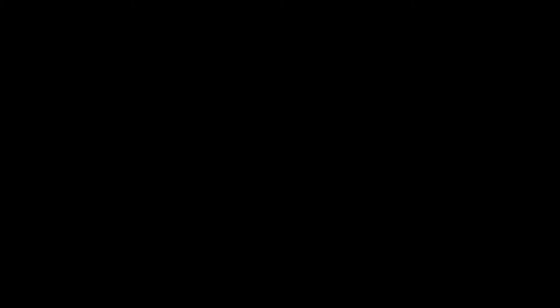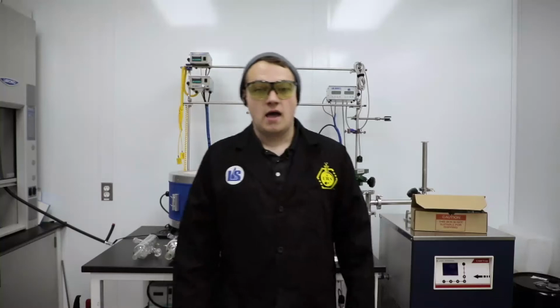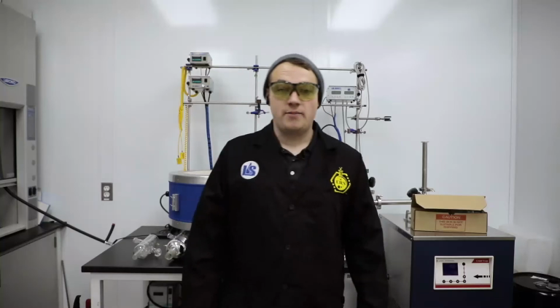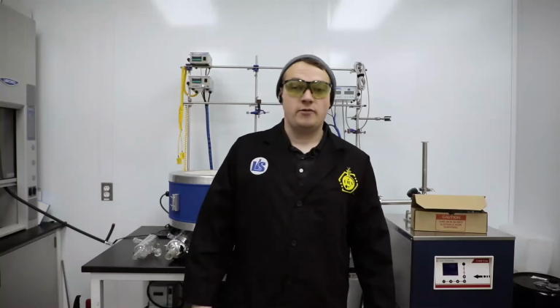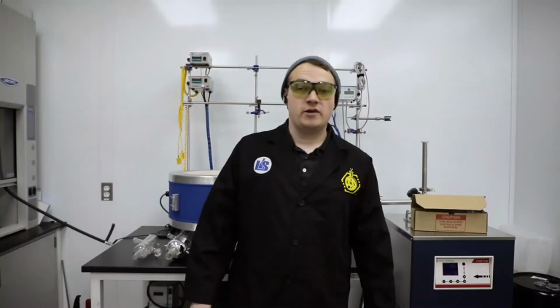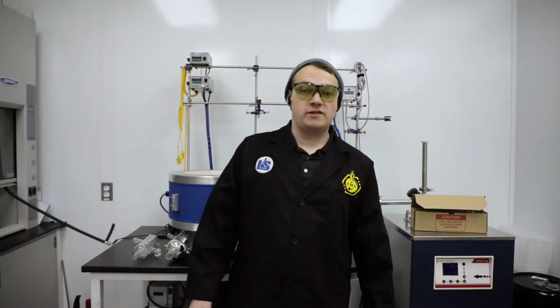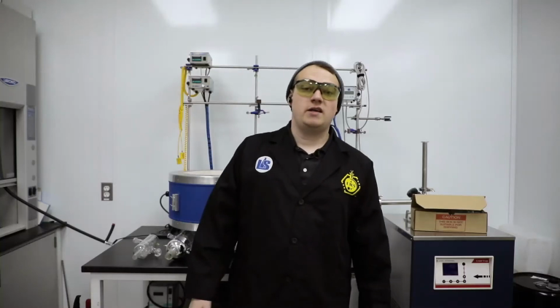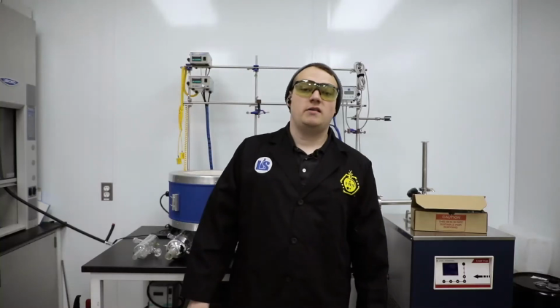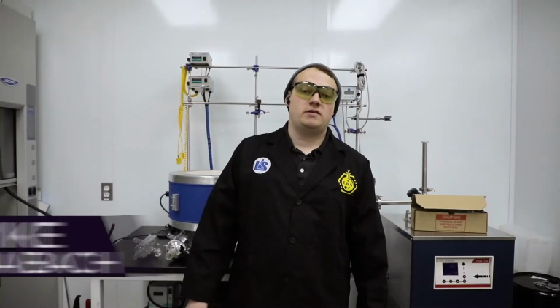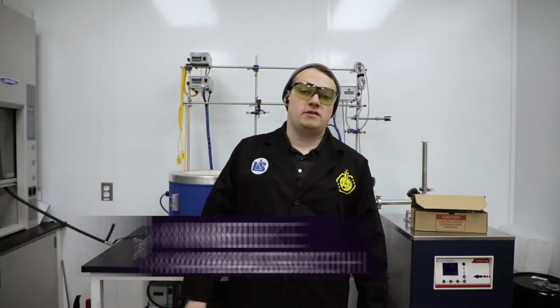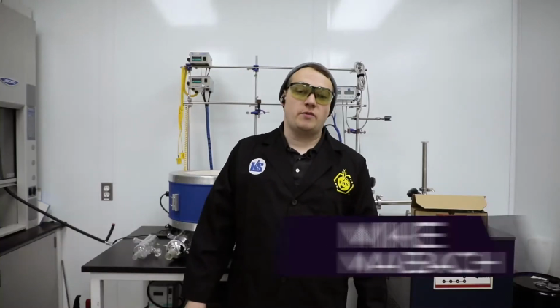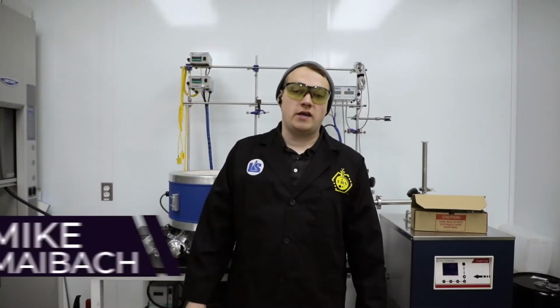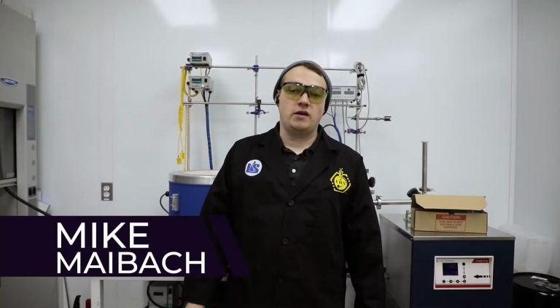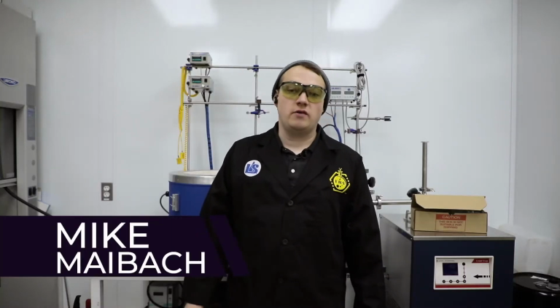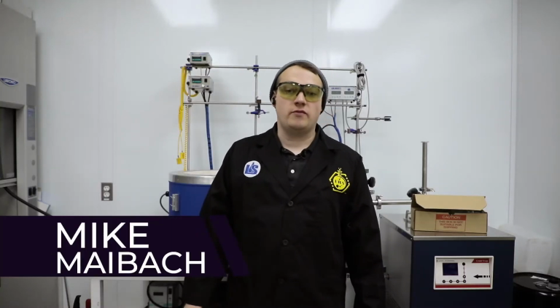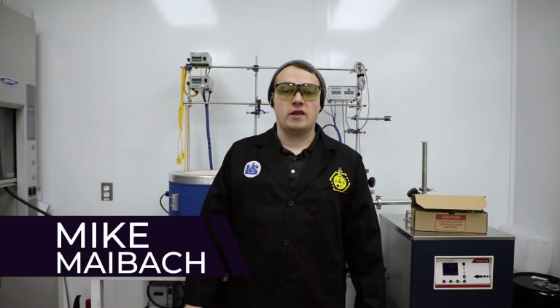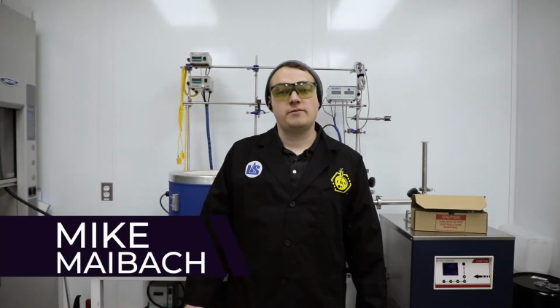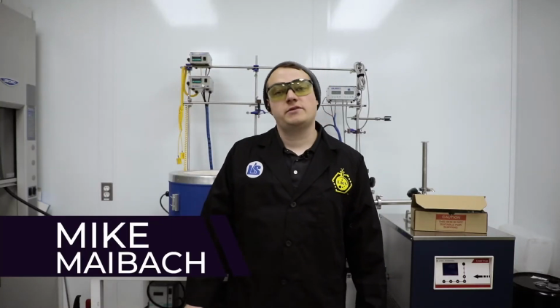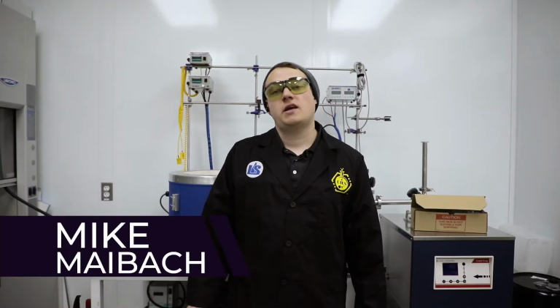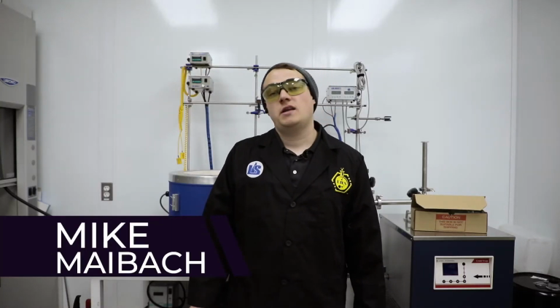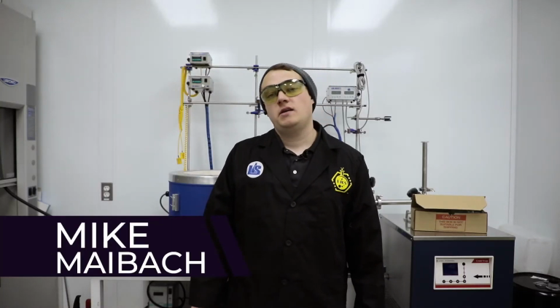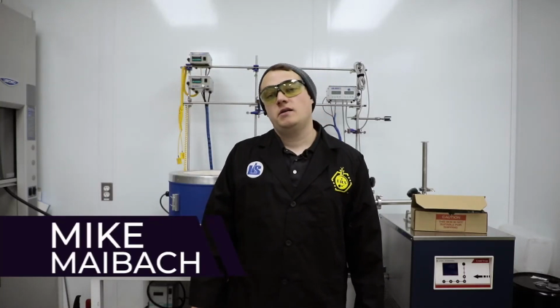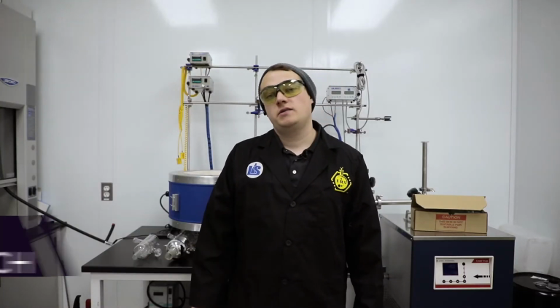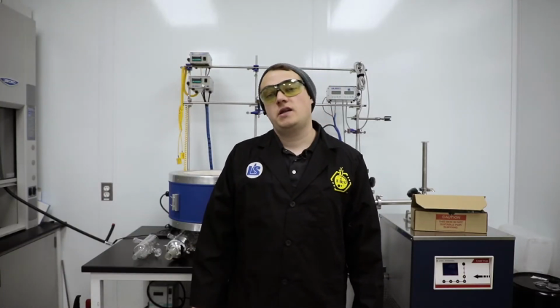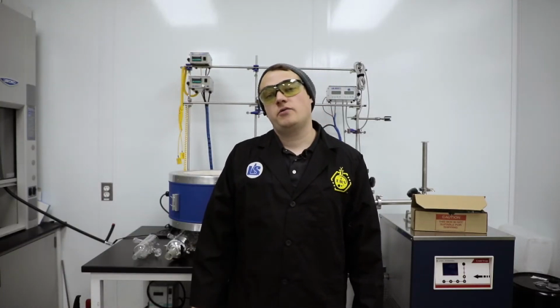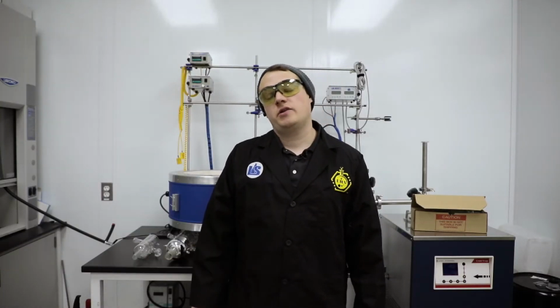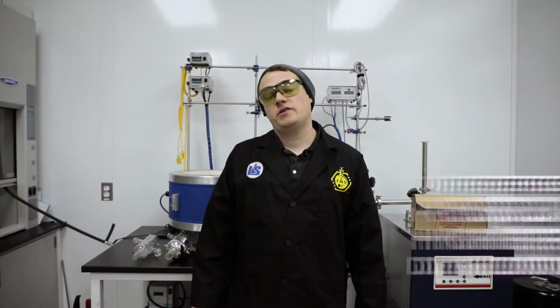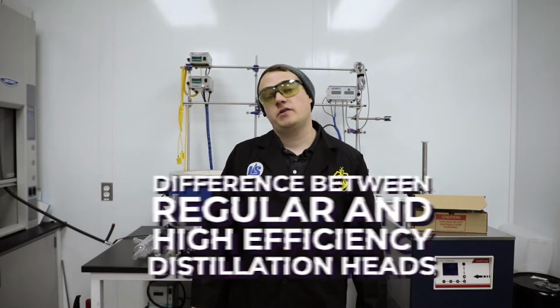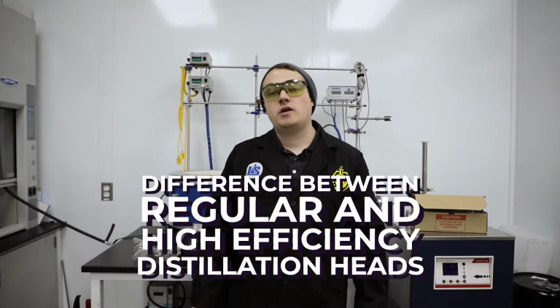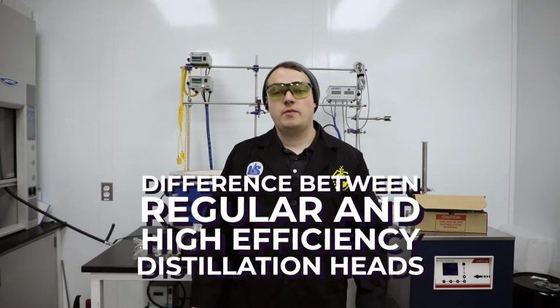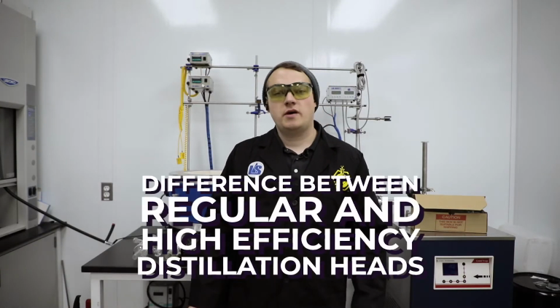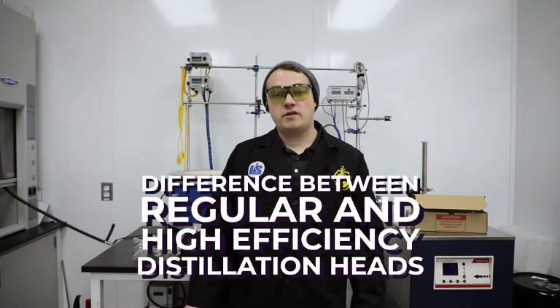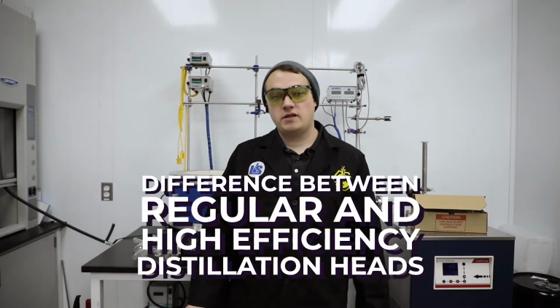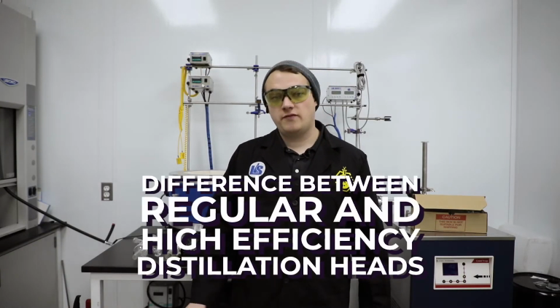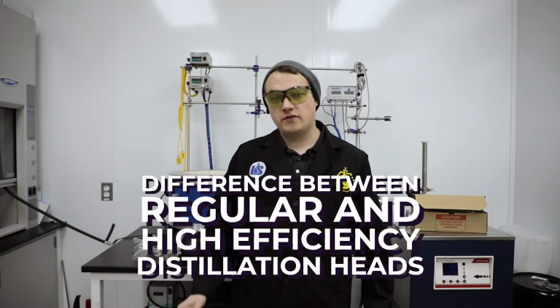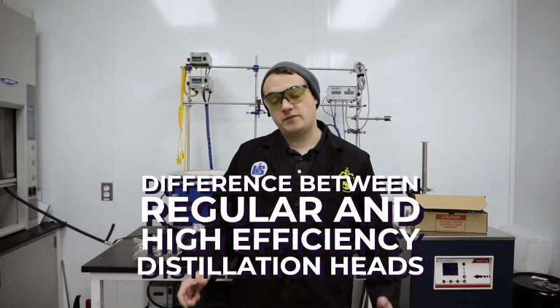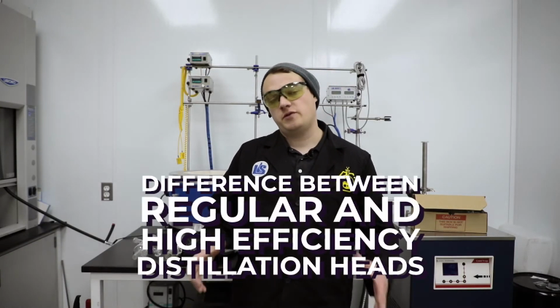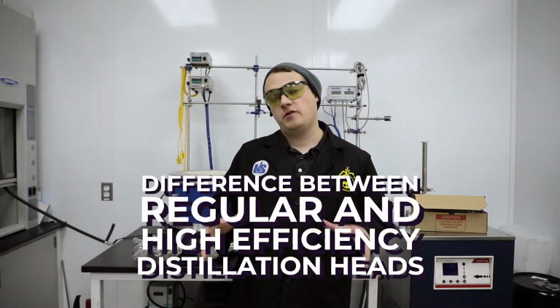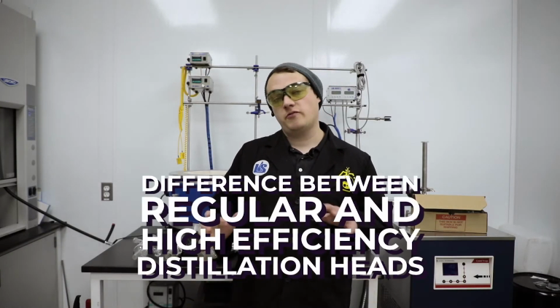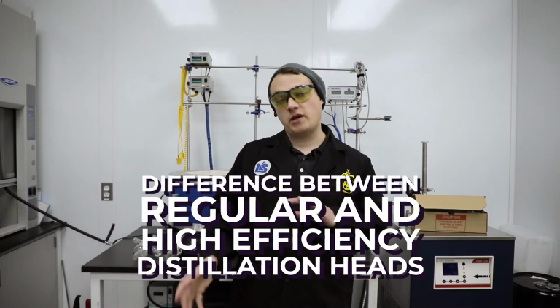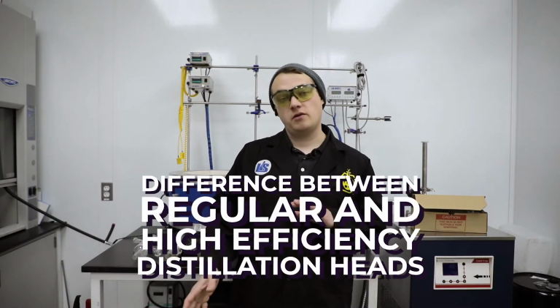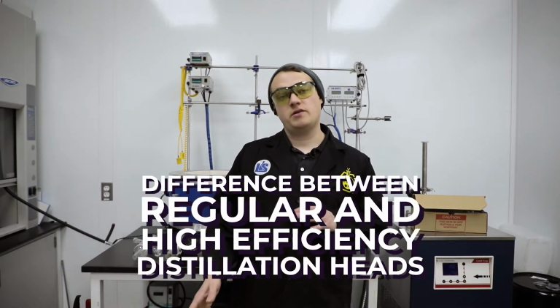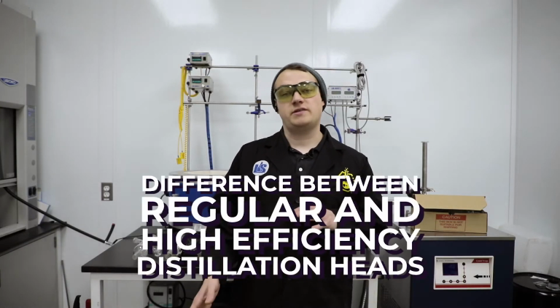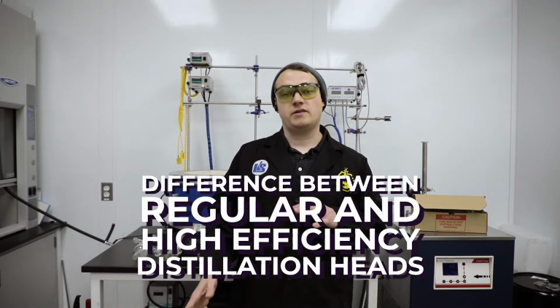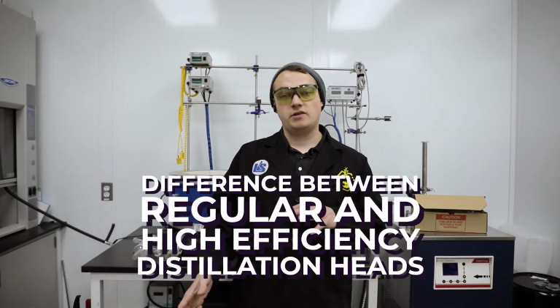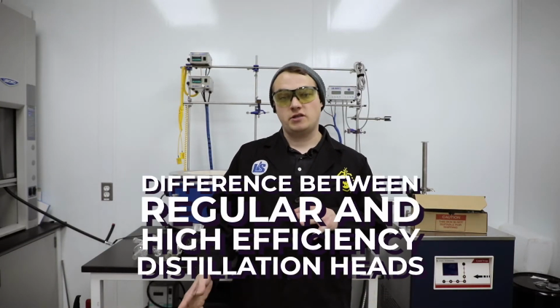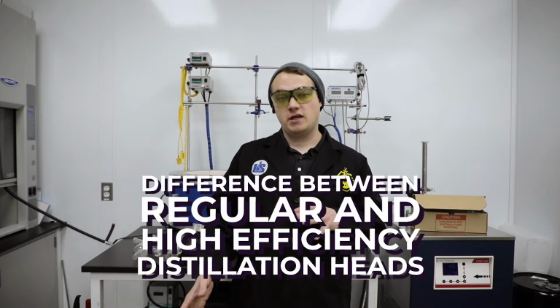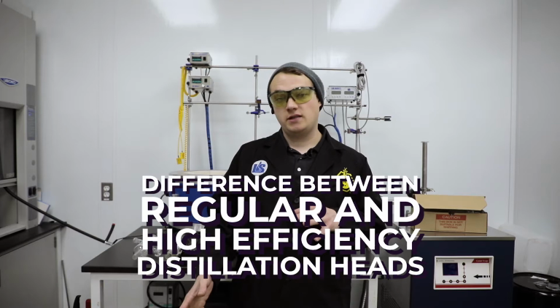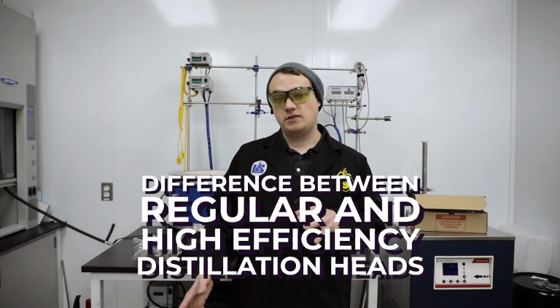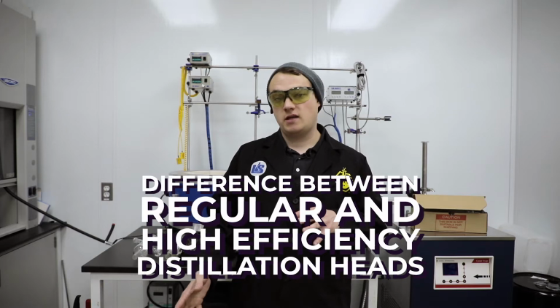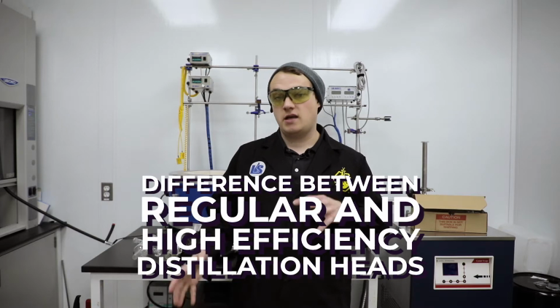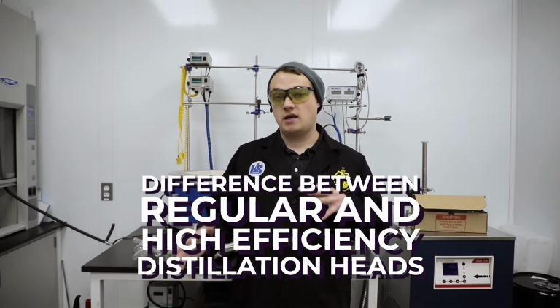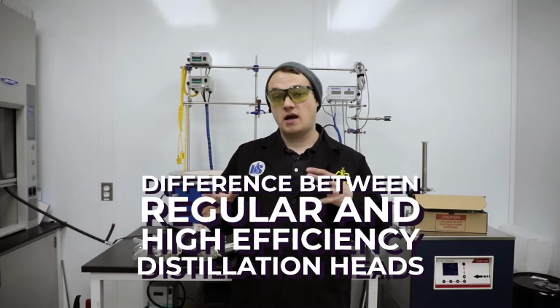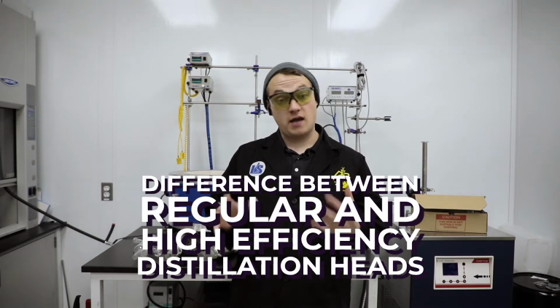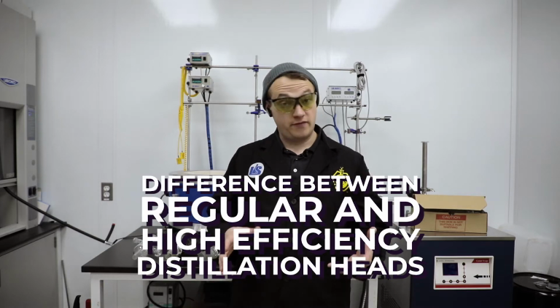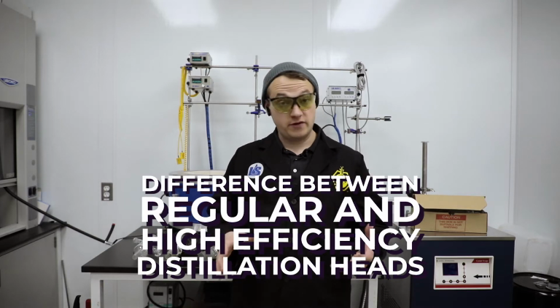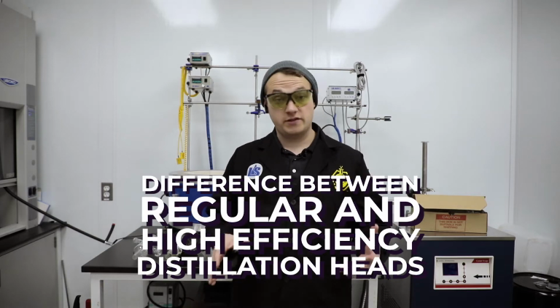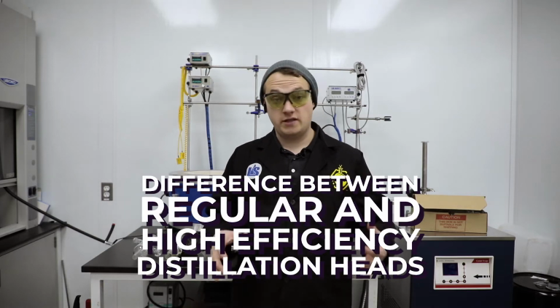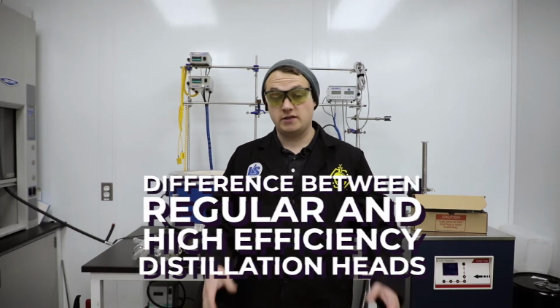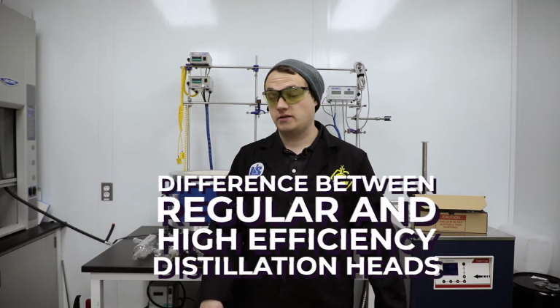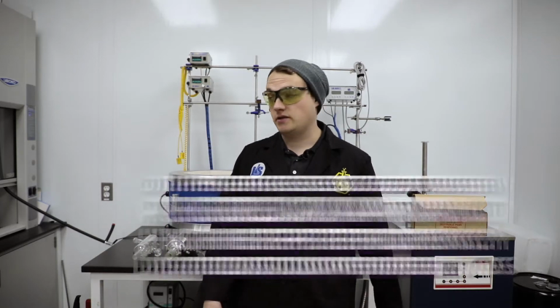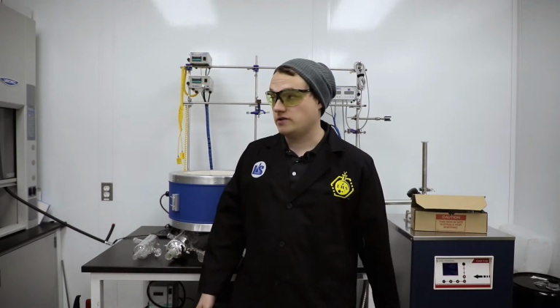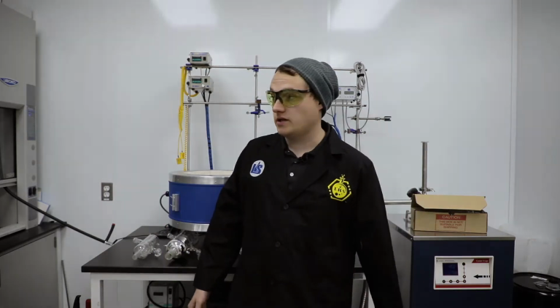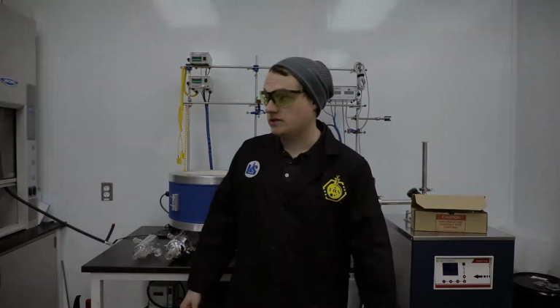Happy Wednesday! This is Mike here from Lab Society, and today we're going to talk about the difference between regular distillation heads and high-efficiency distillation heads.